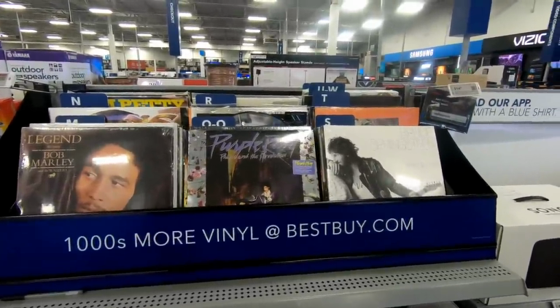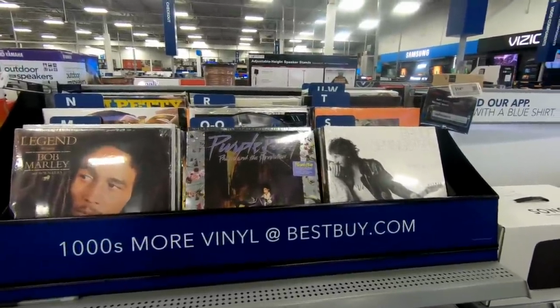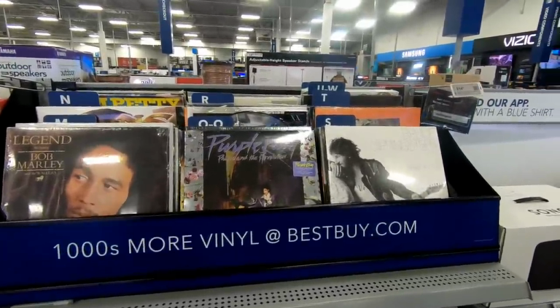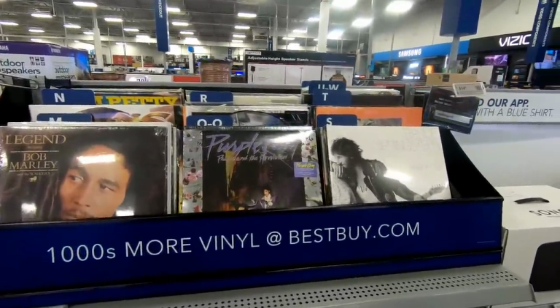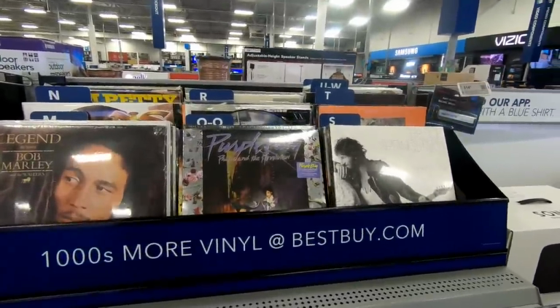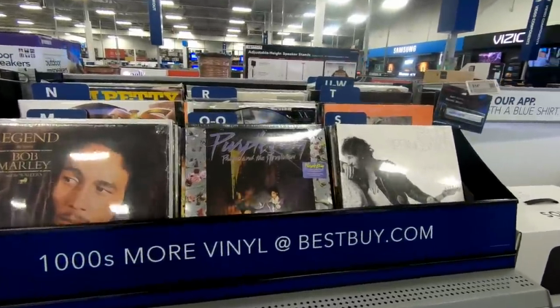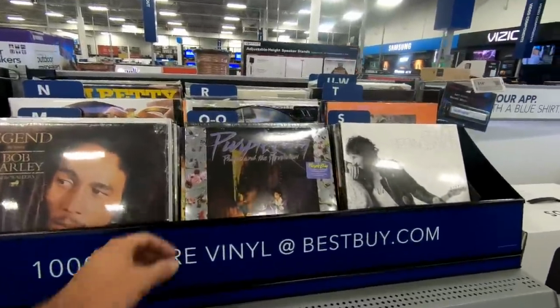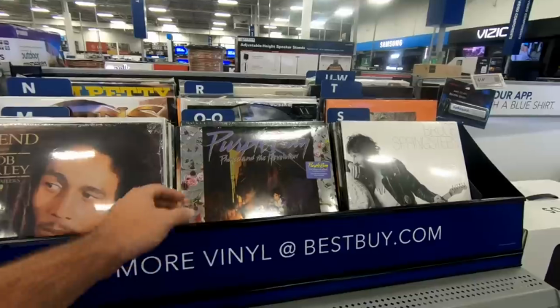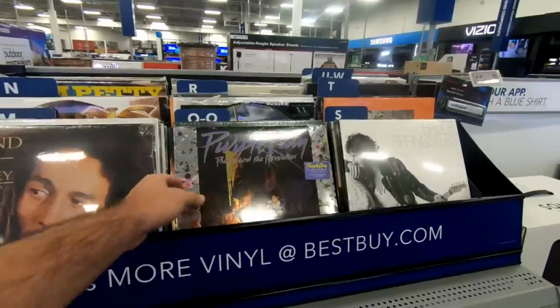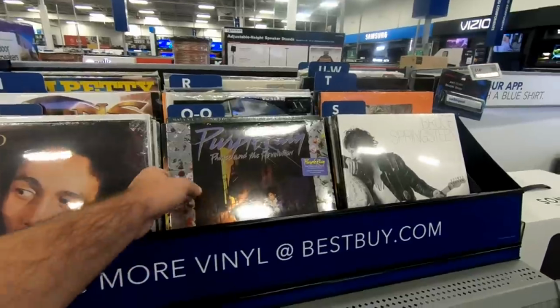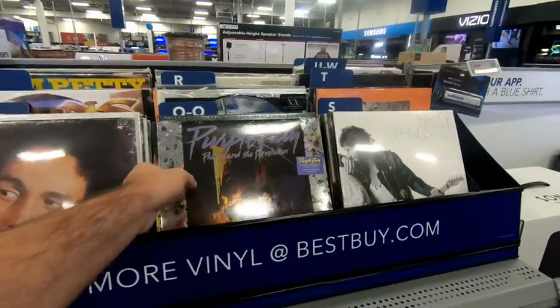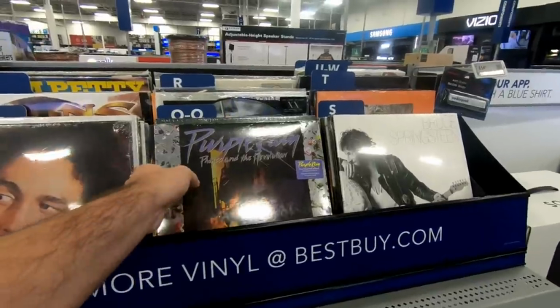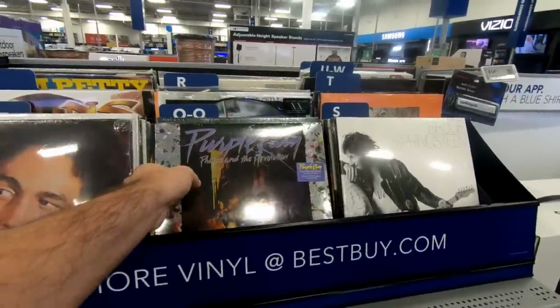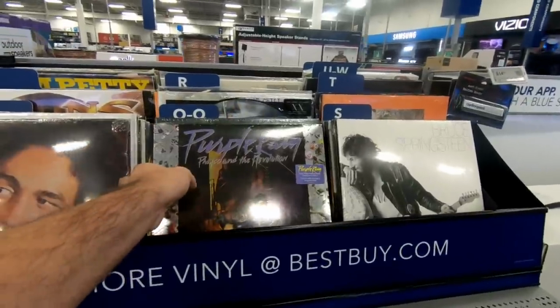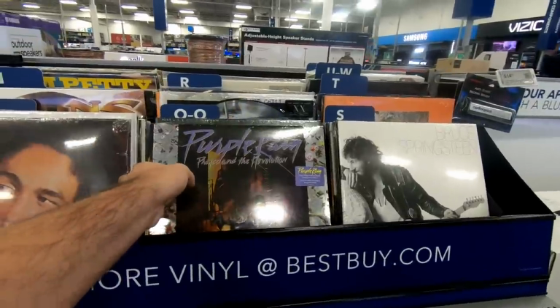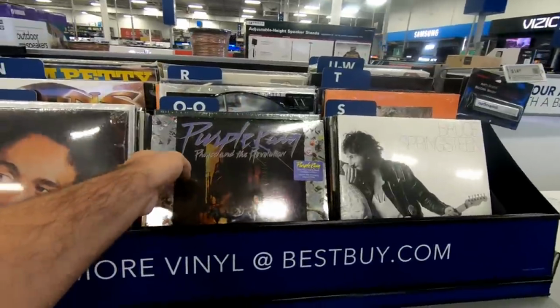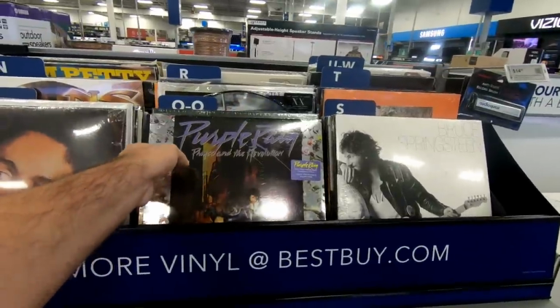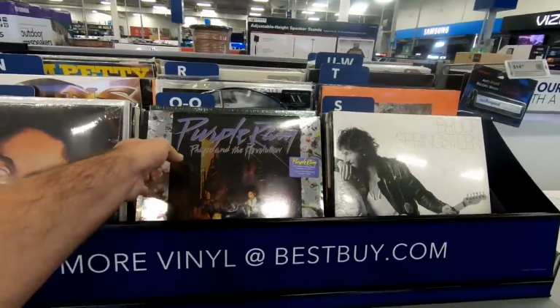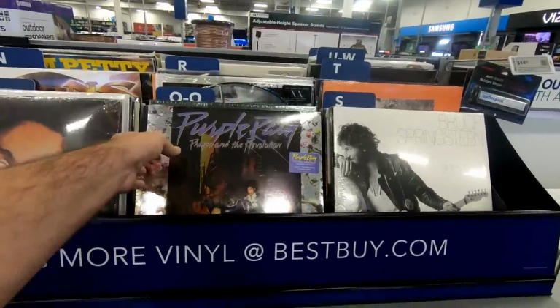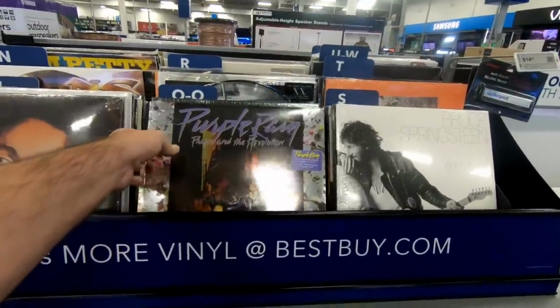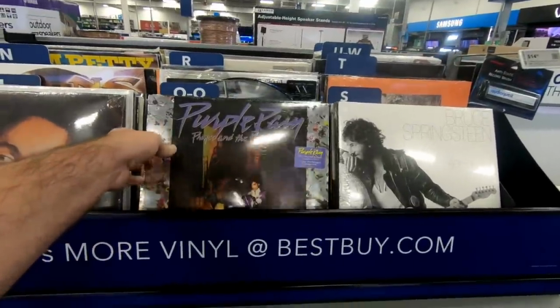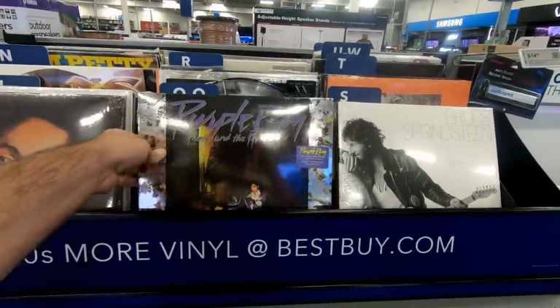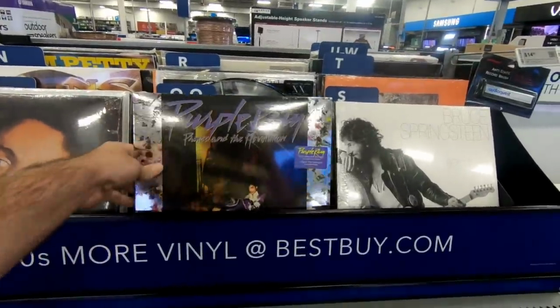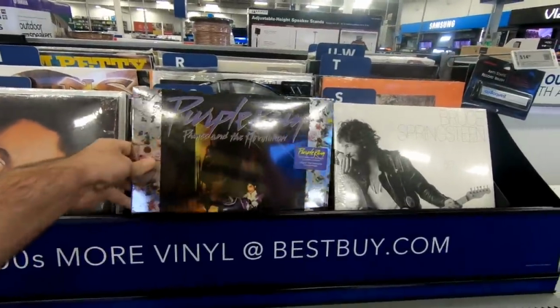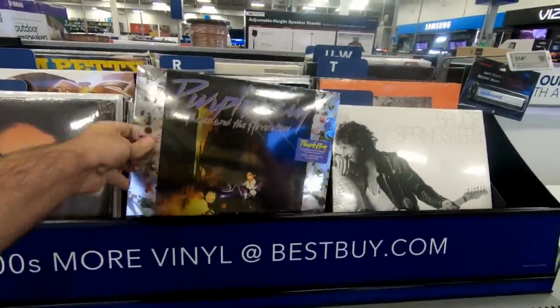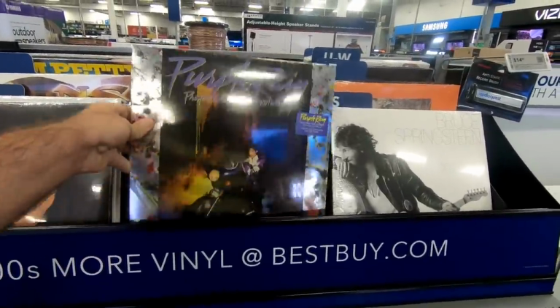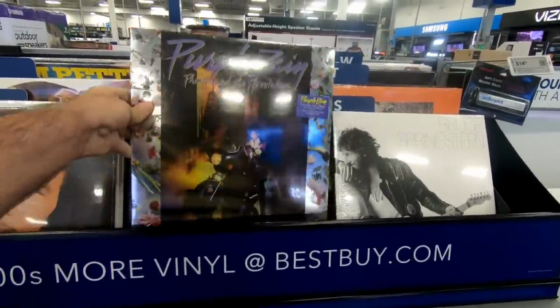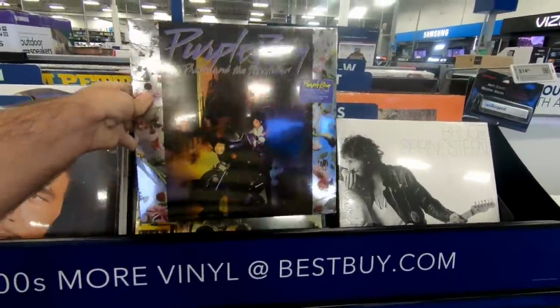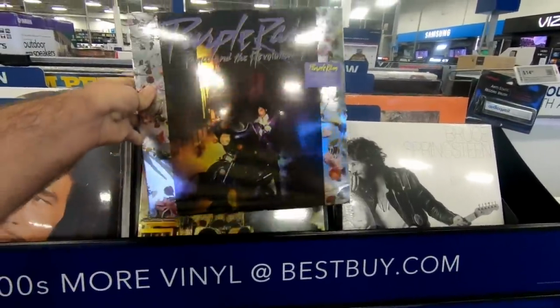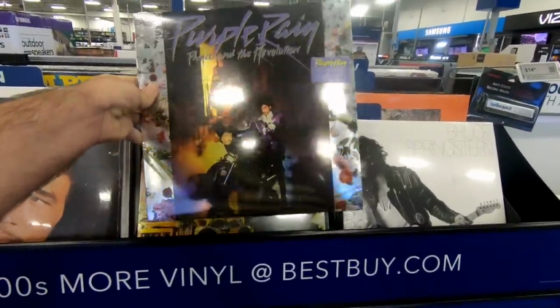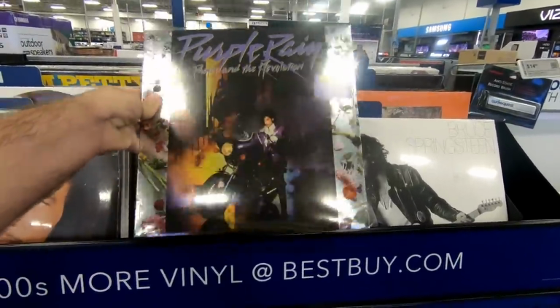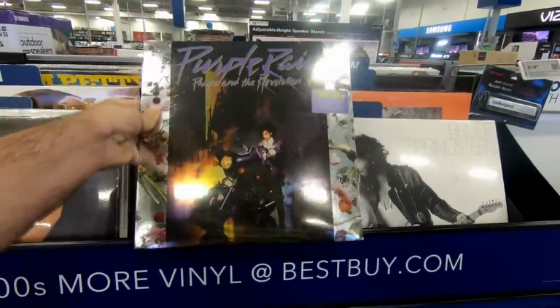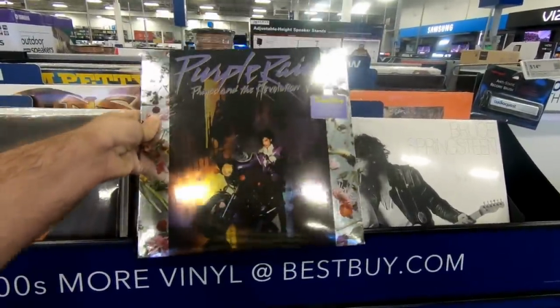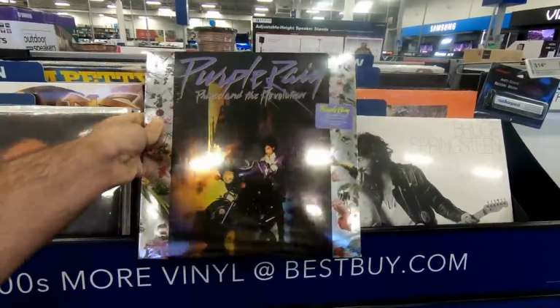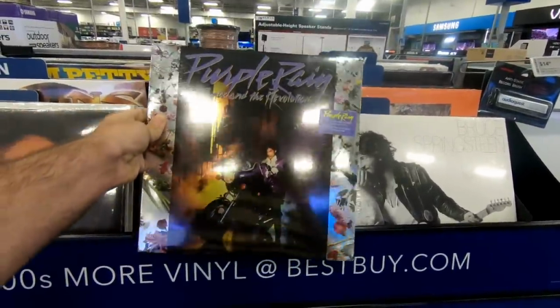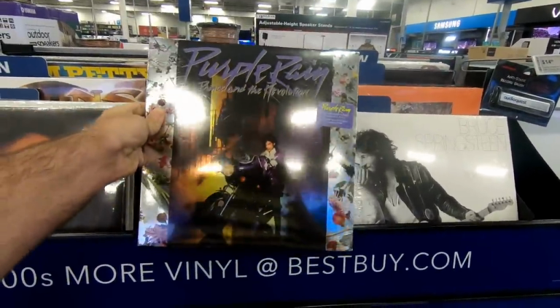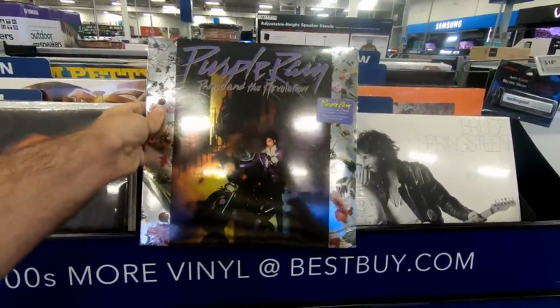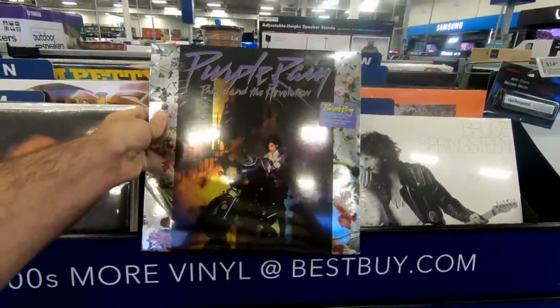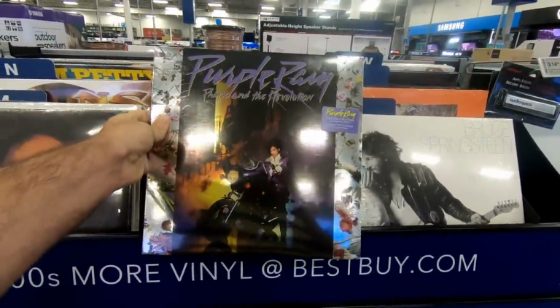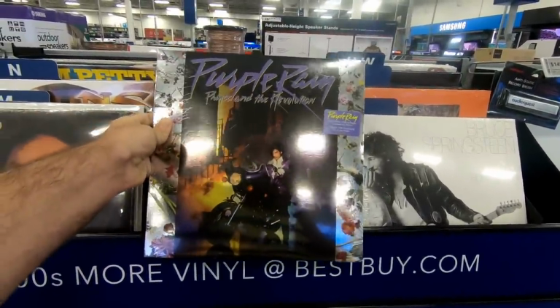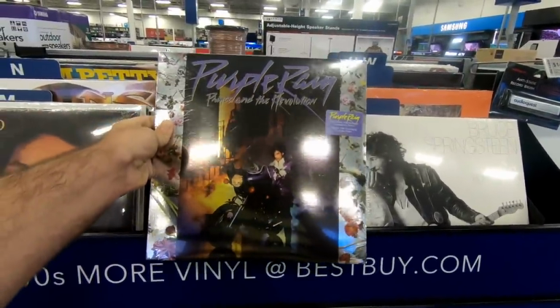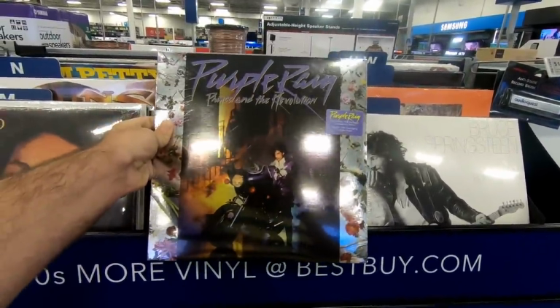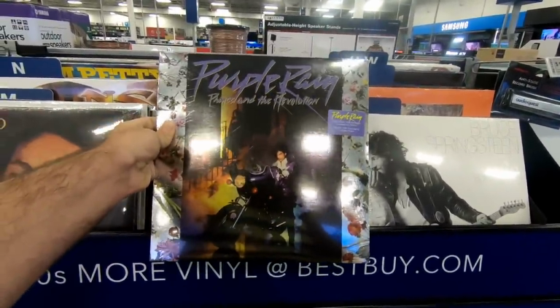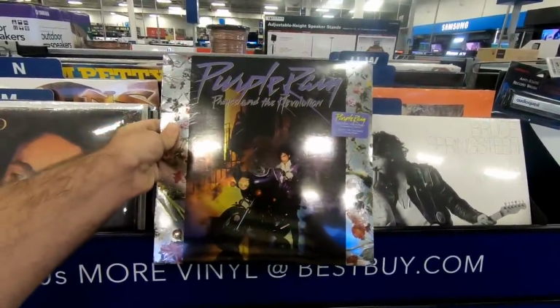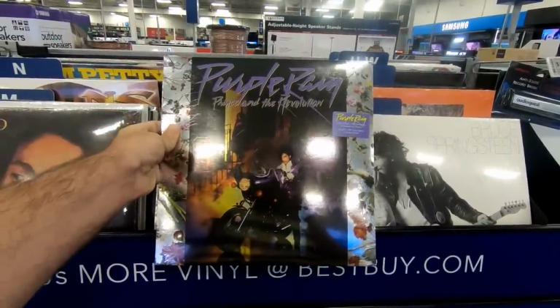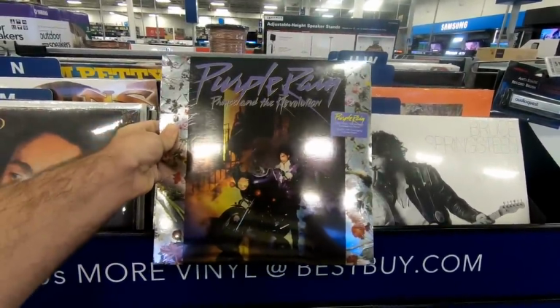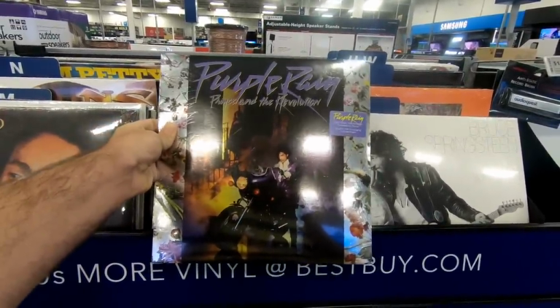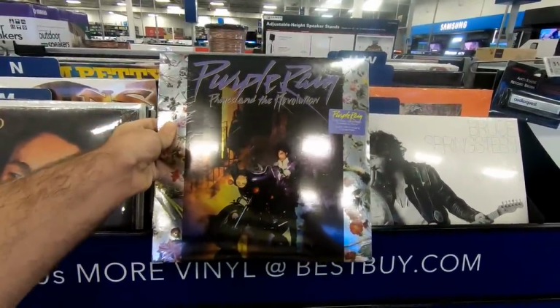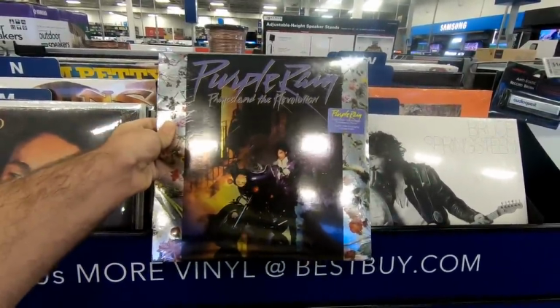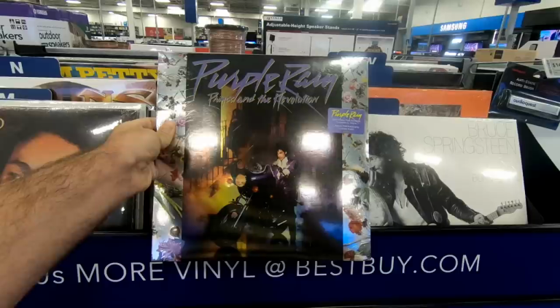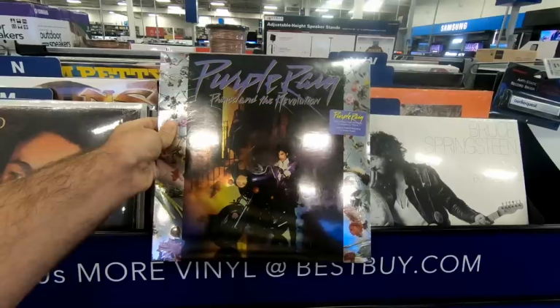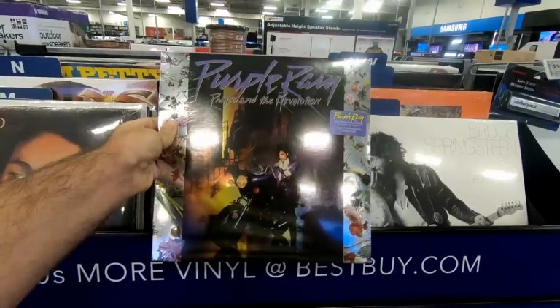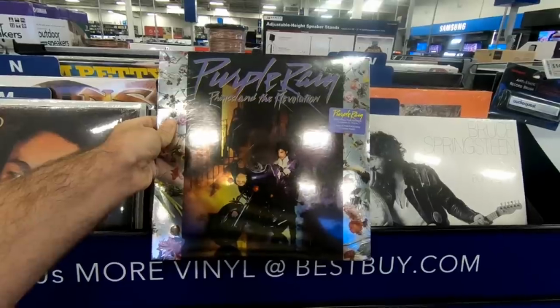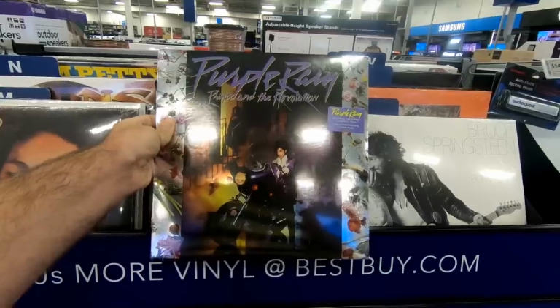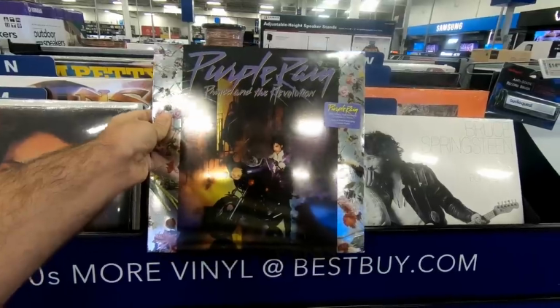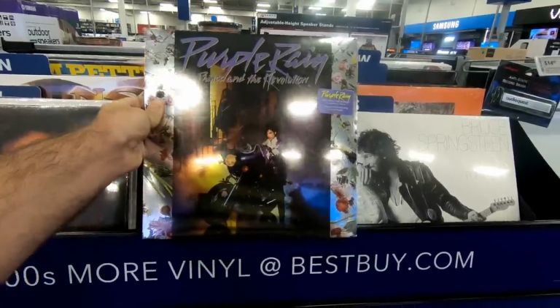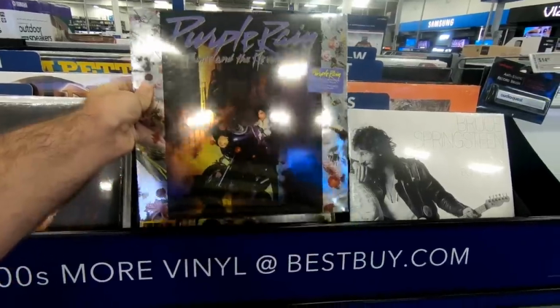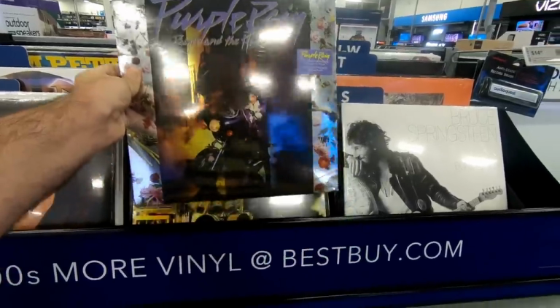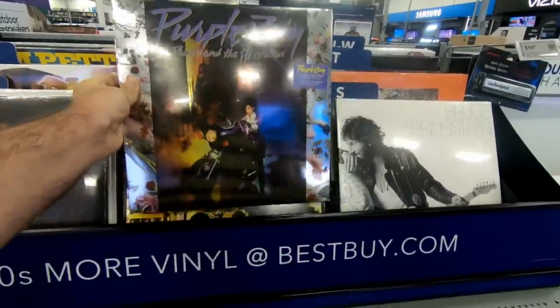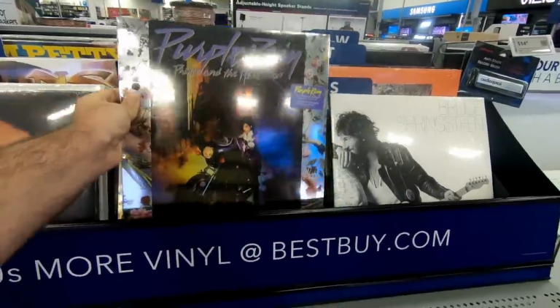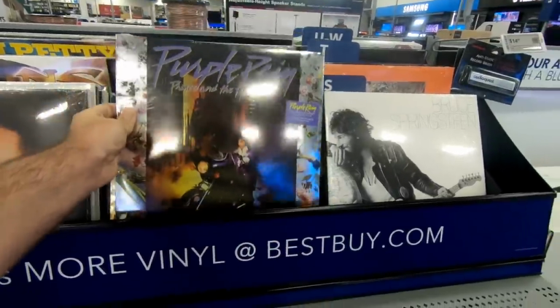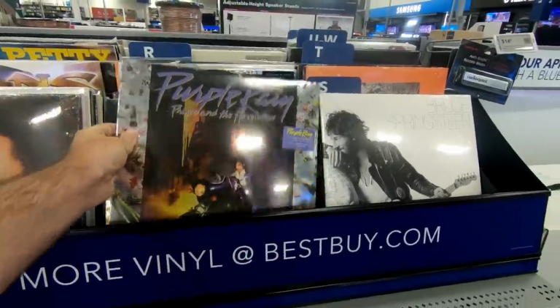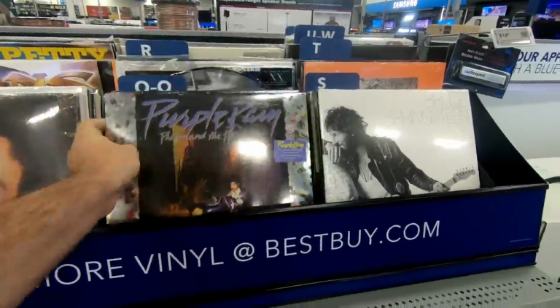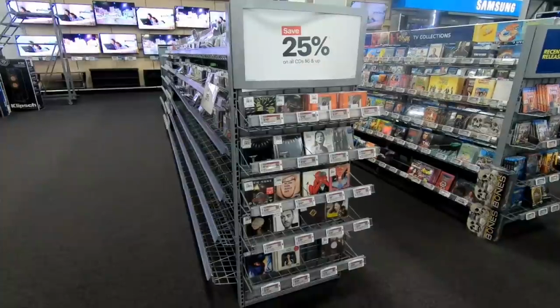For example, Purple Rain — this is one of the greatest albums ever made. I was actually tempted to pick this up even though I already have an old copy of it.